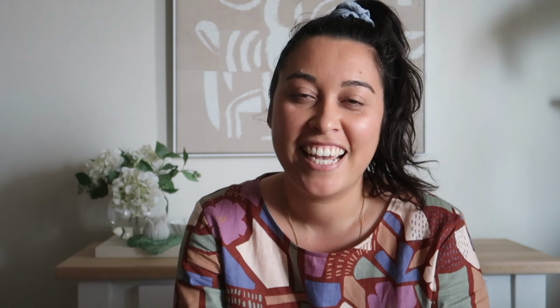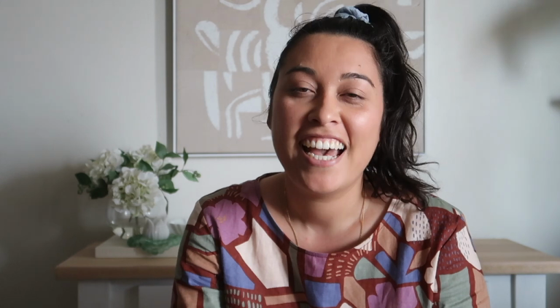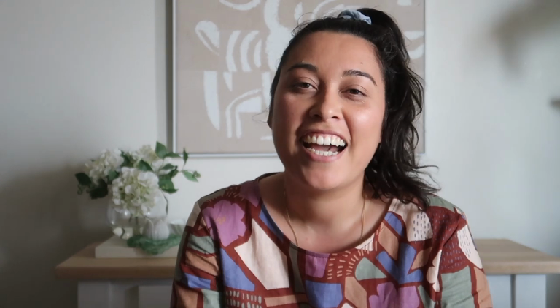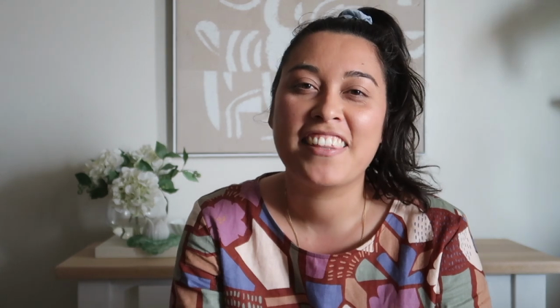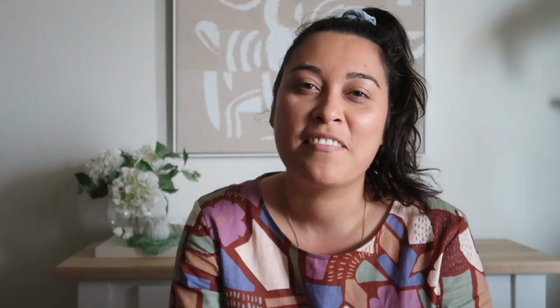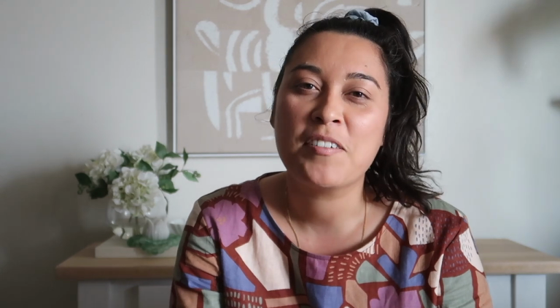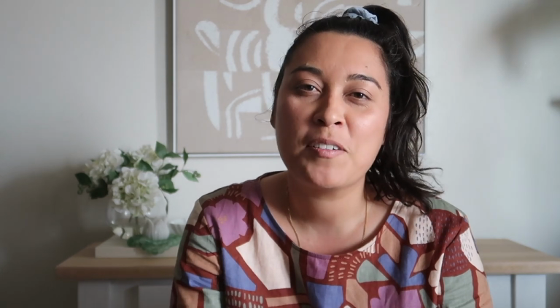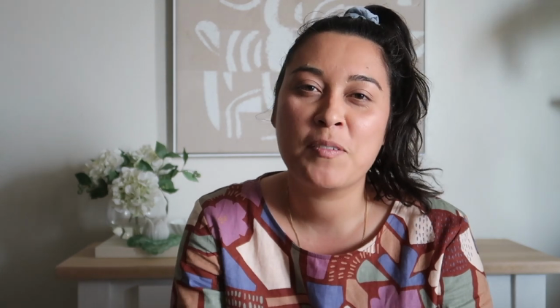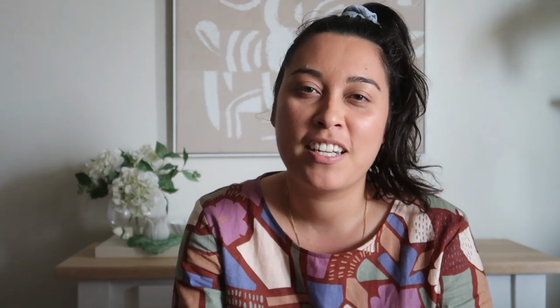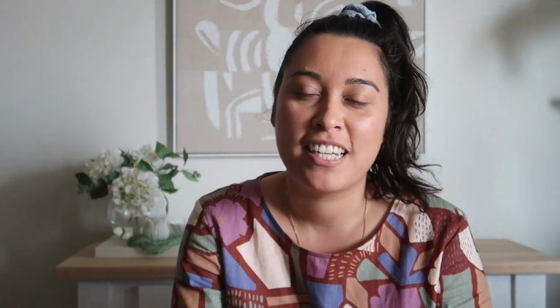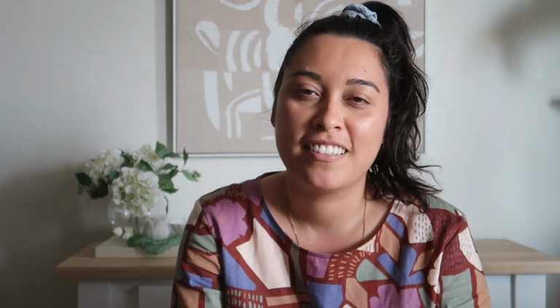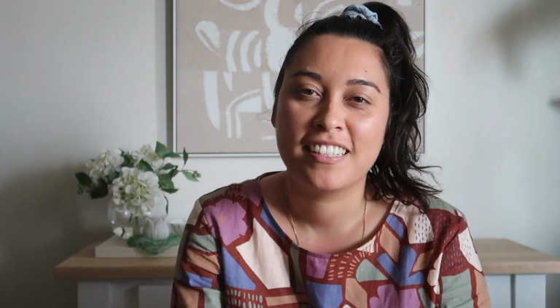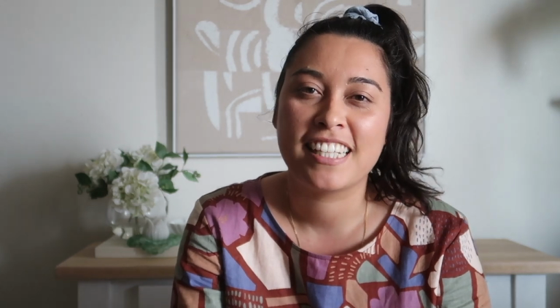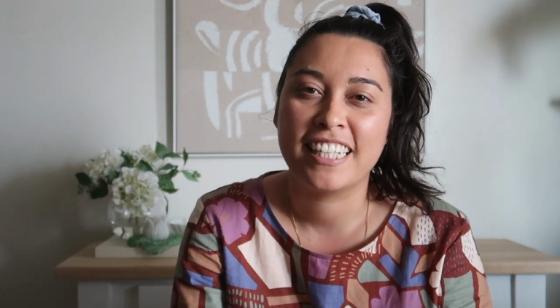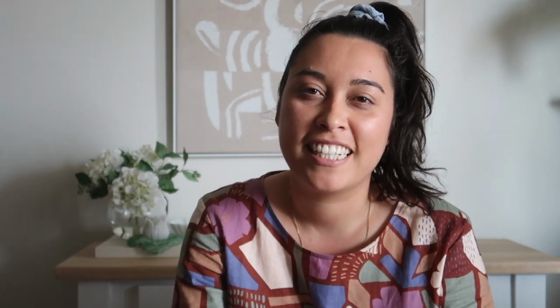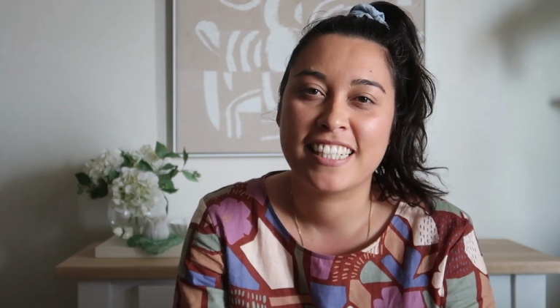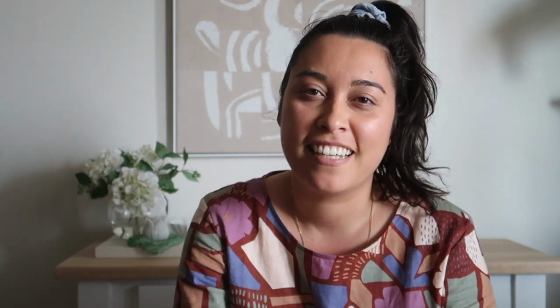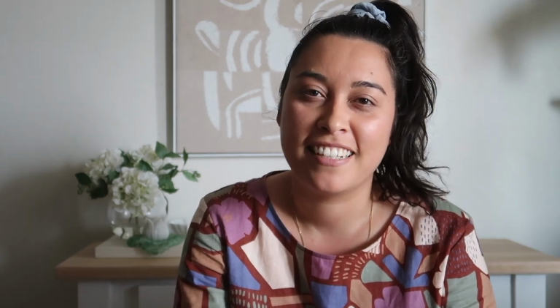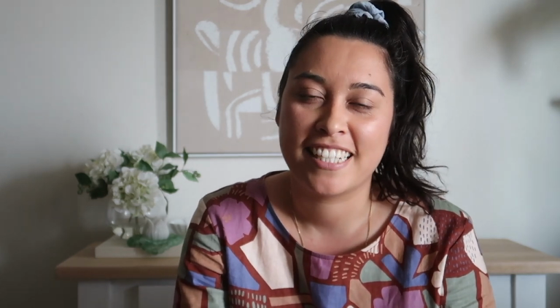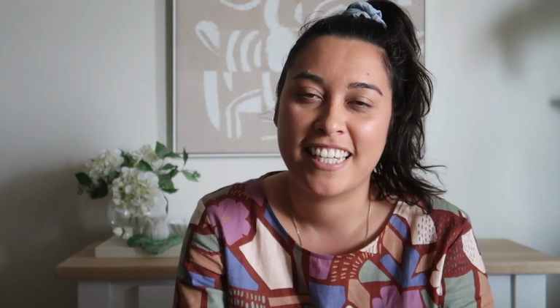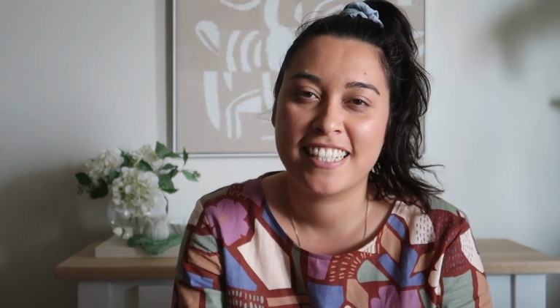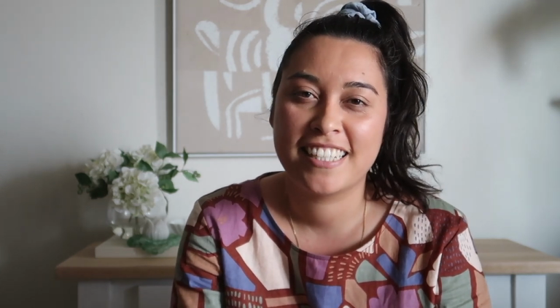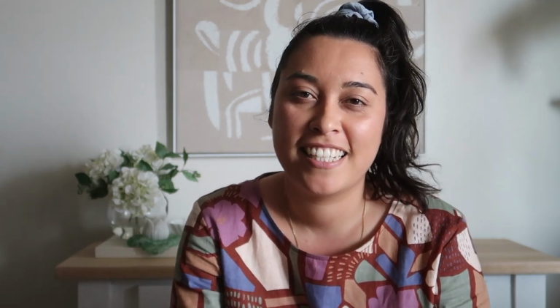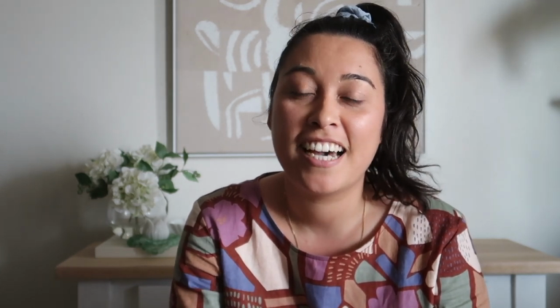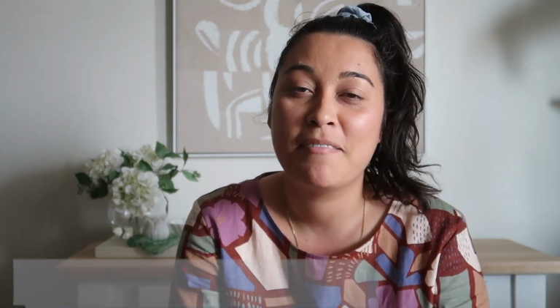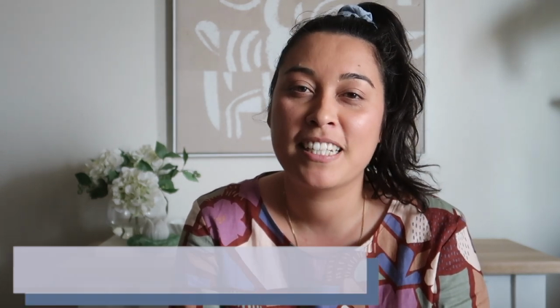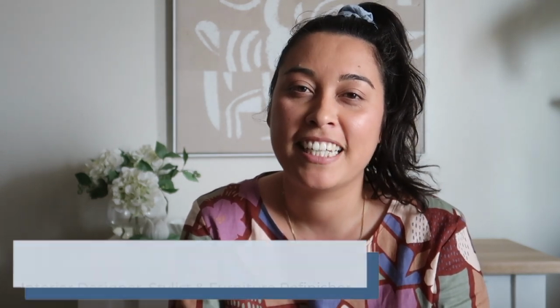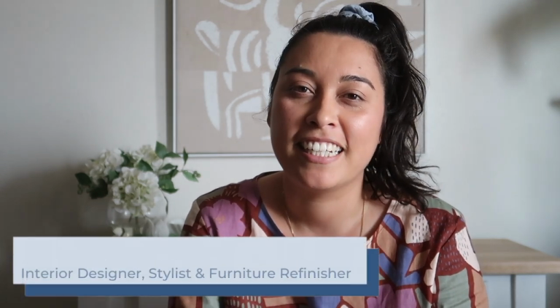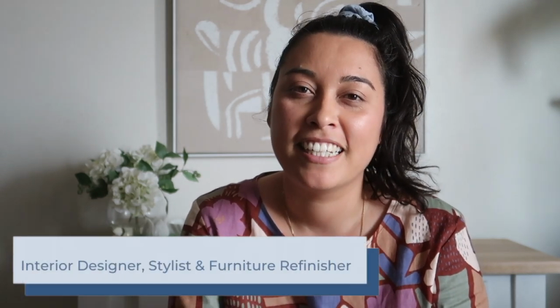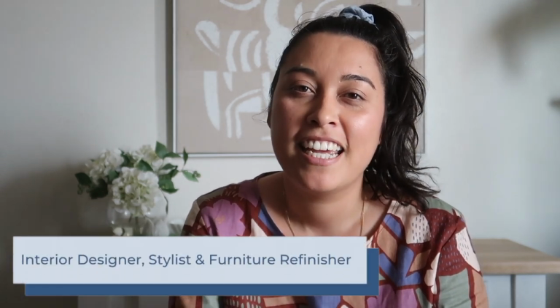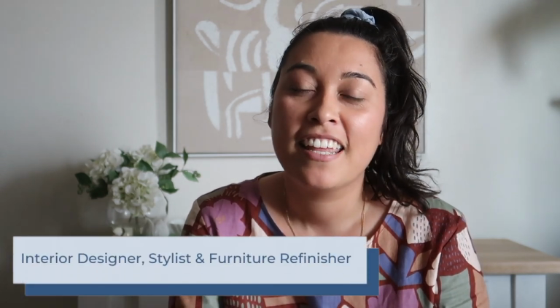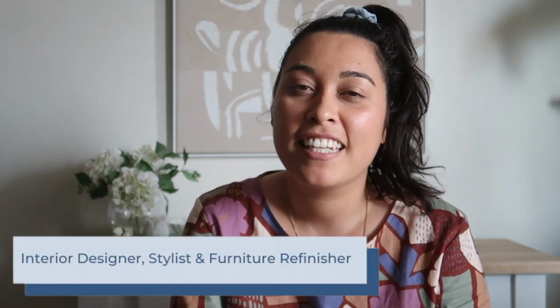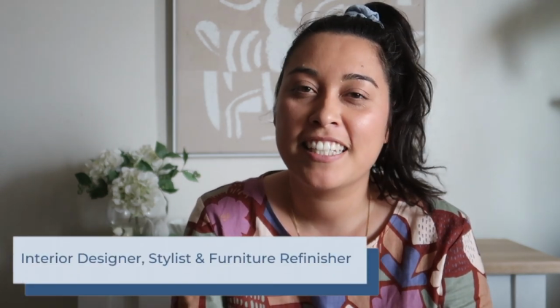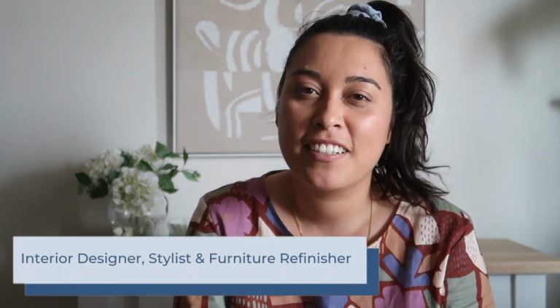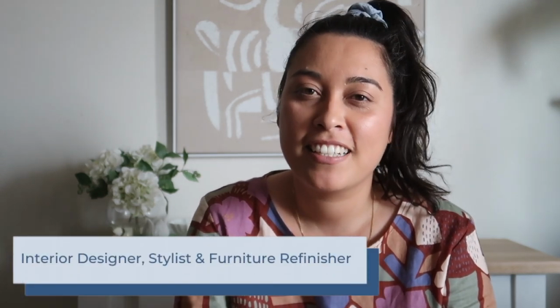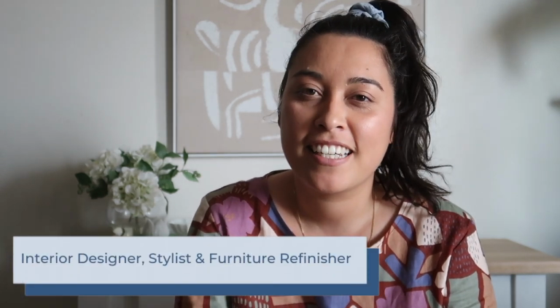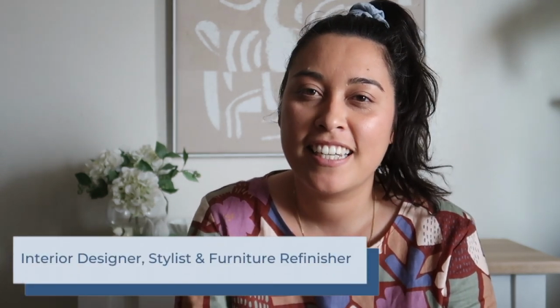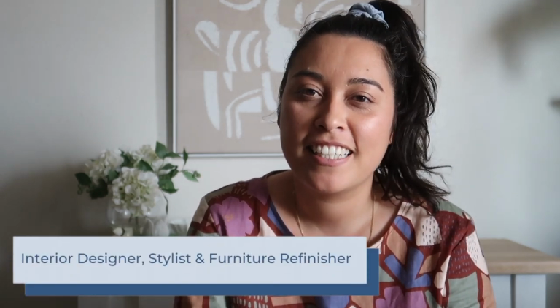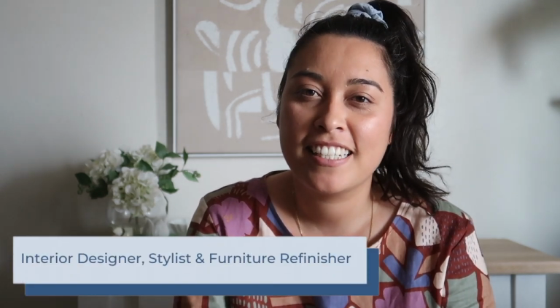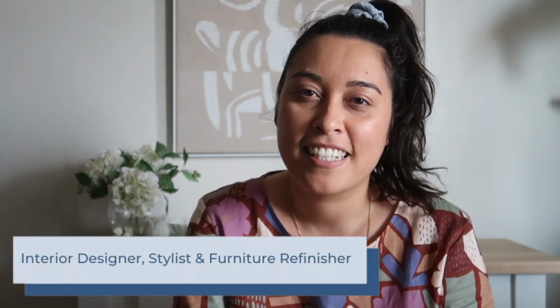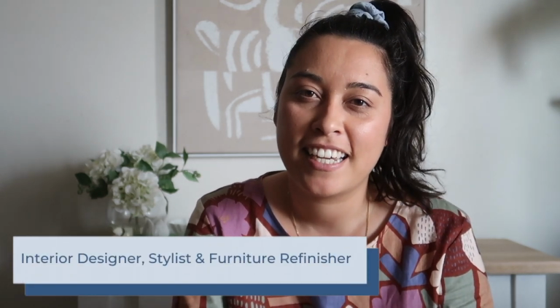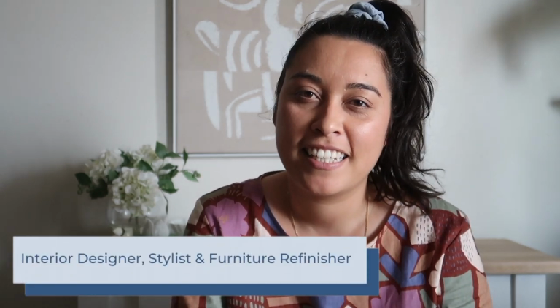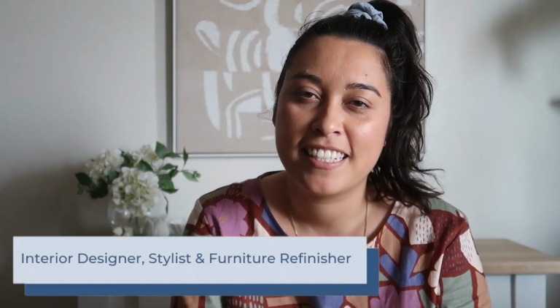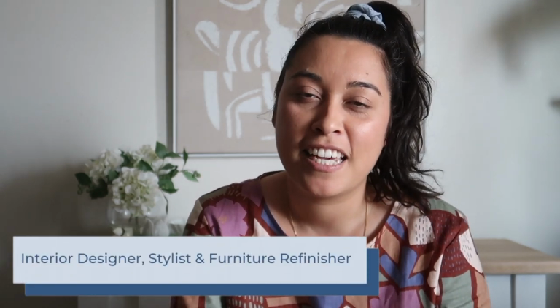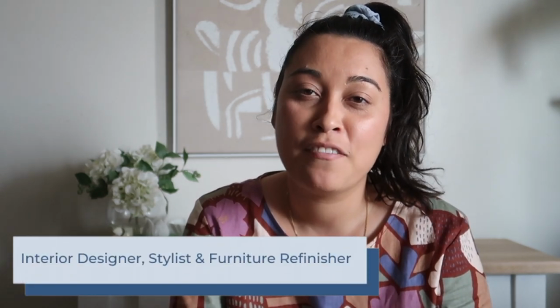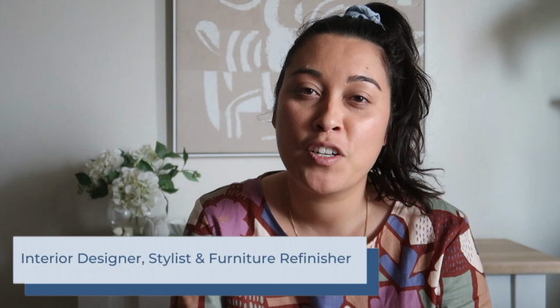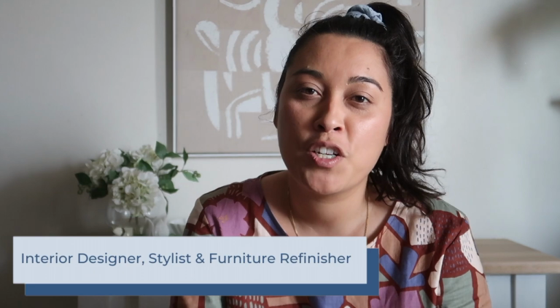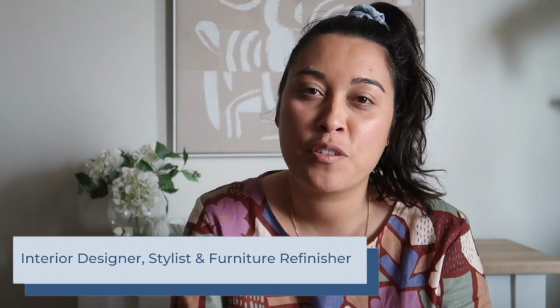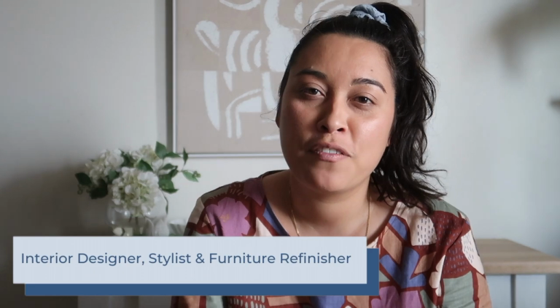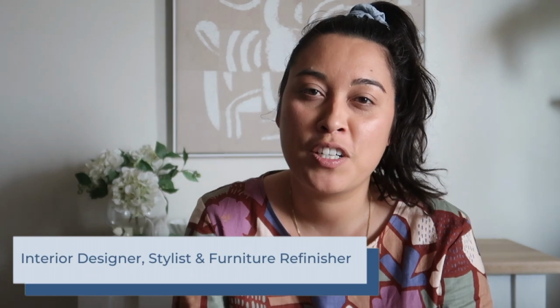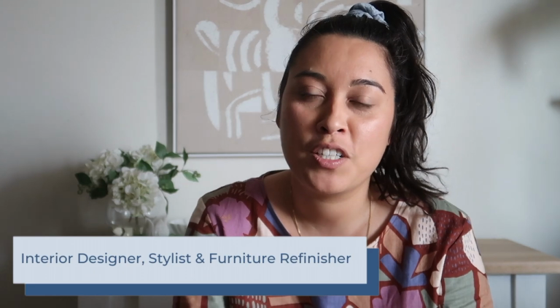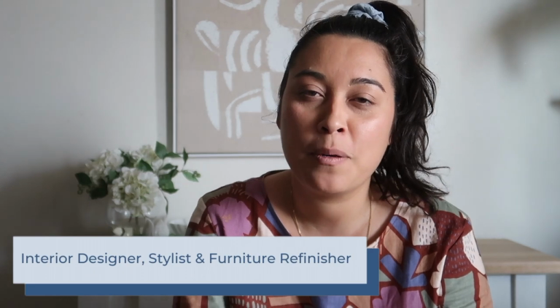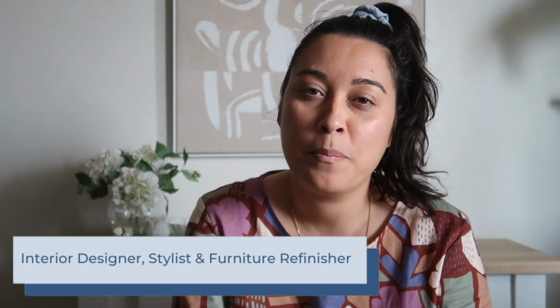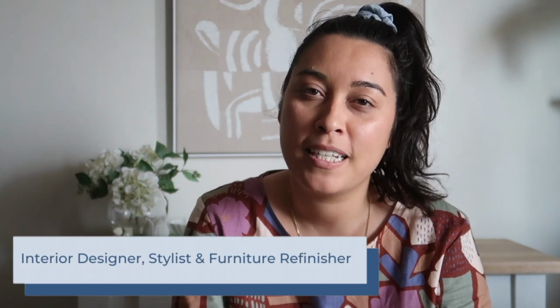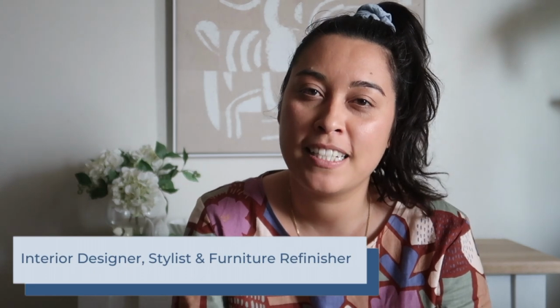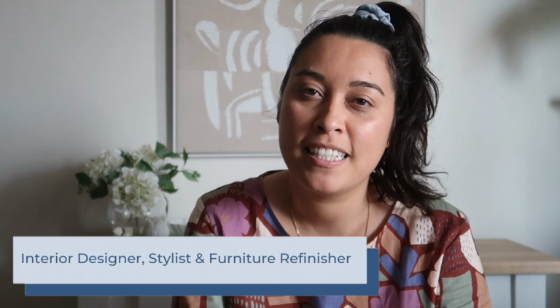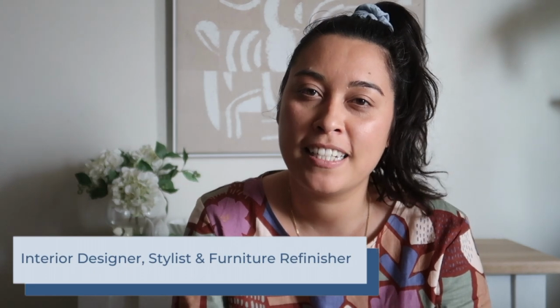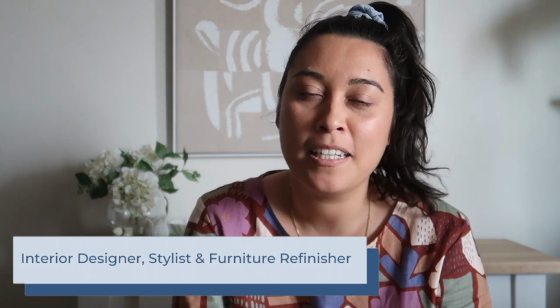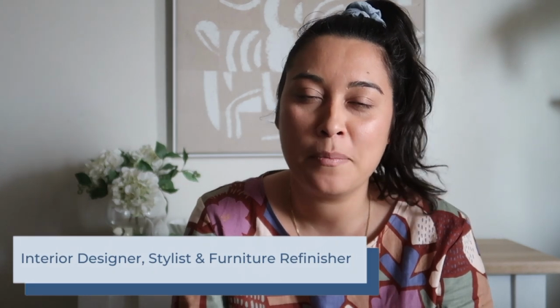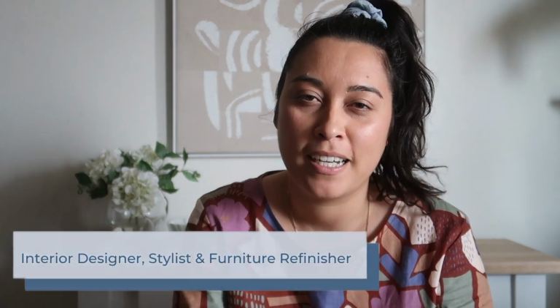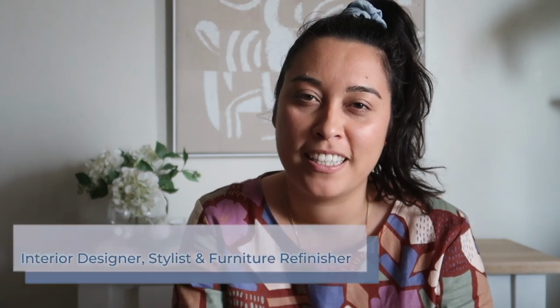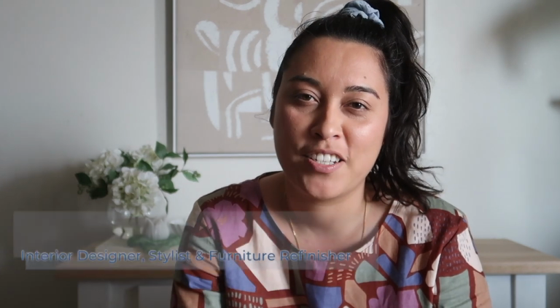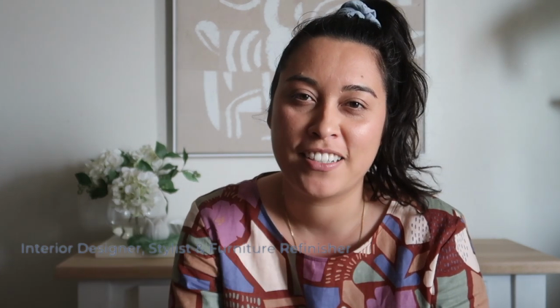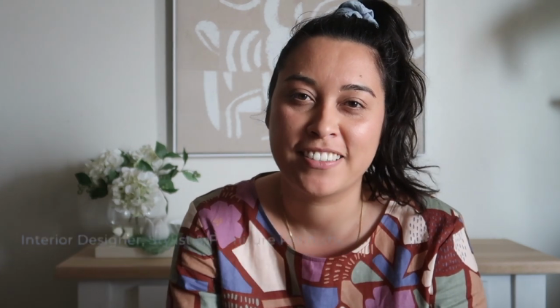Hi there and welcome to my channel Selena Style Designs. I'm Selena, the interior designer, stylist and furniture refinisher based in Sydney behind the channel.